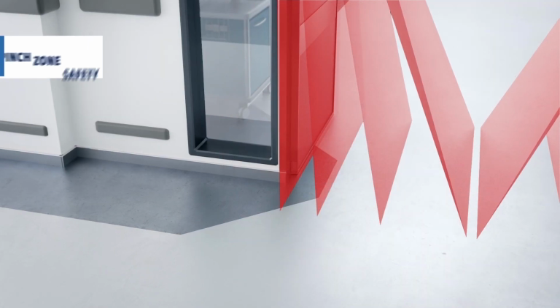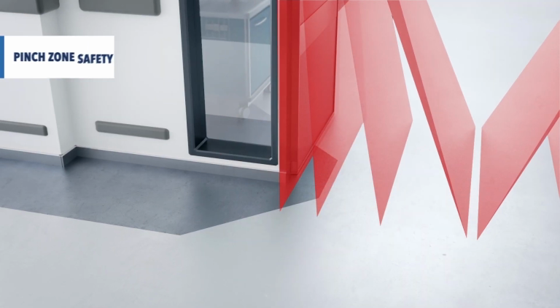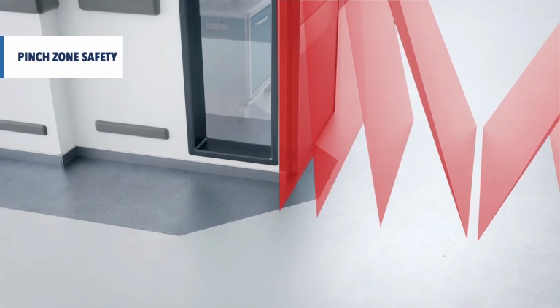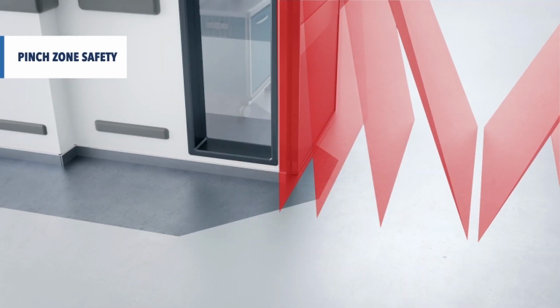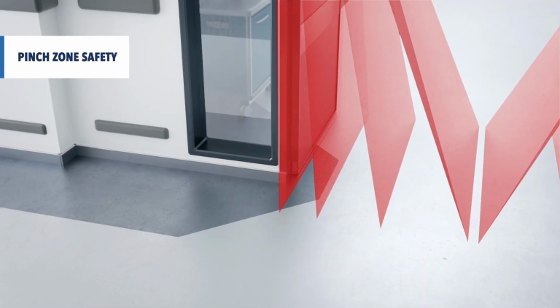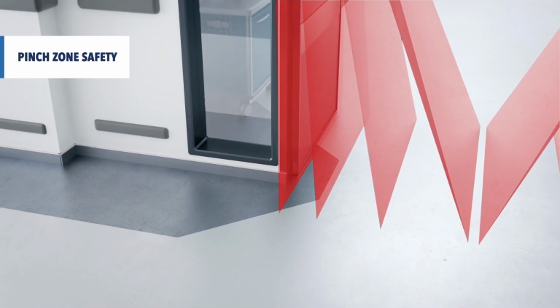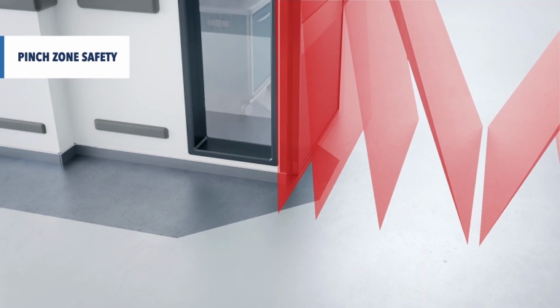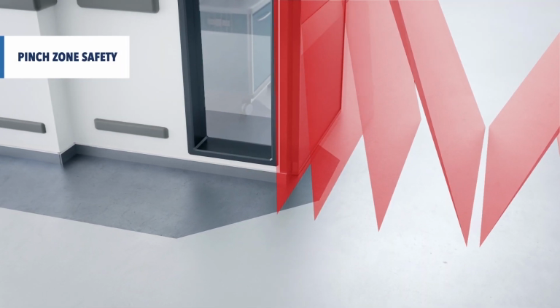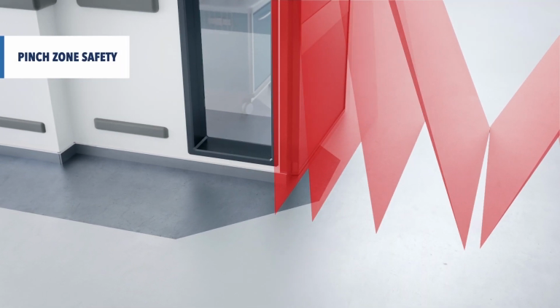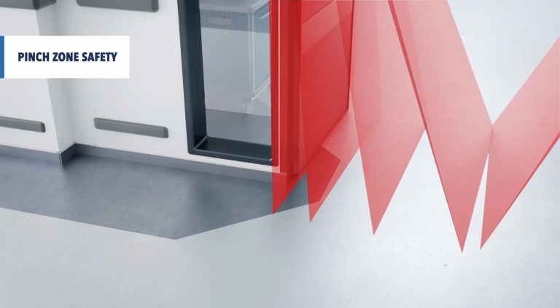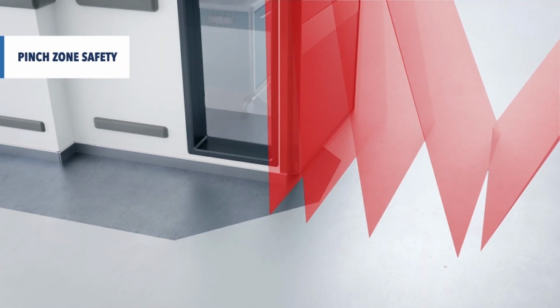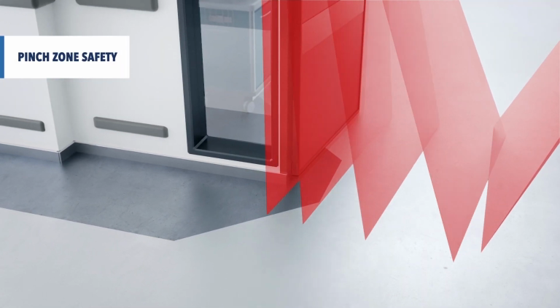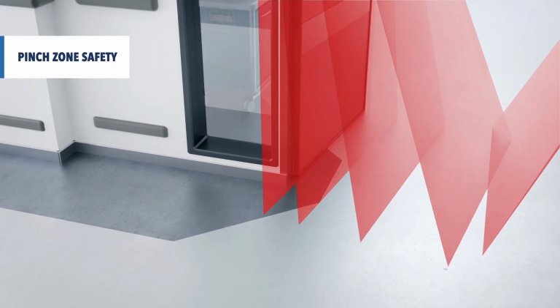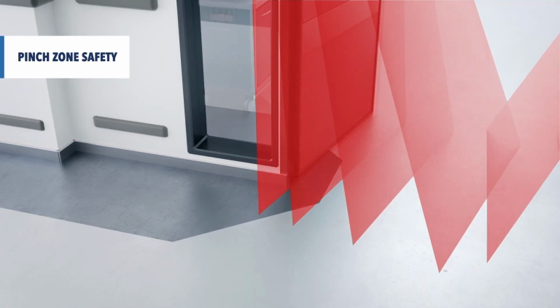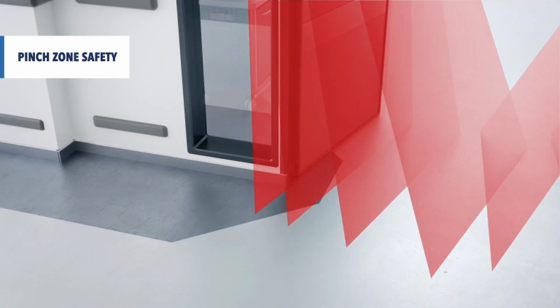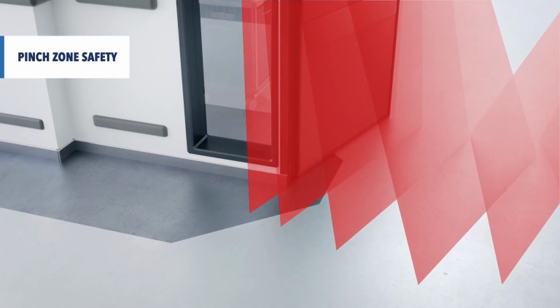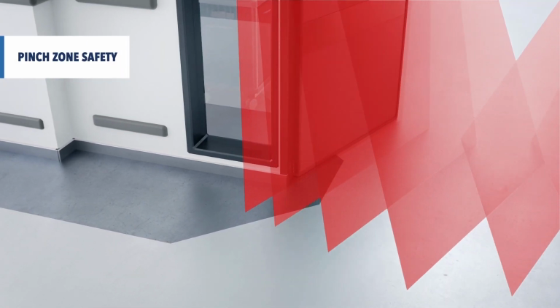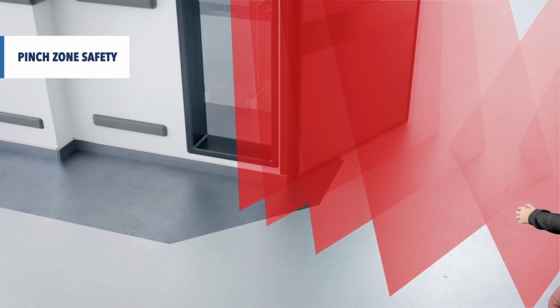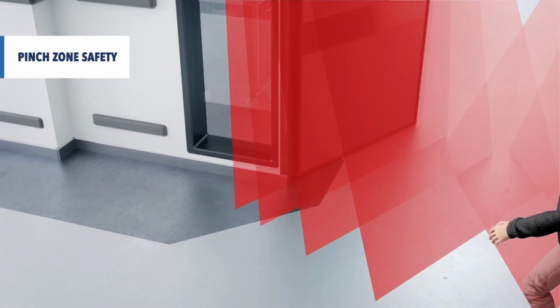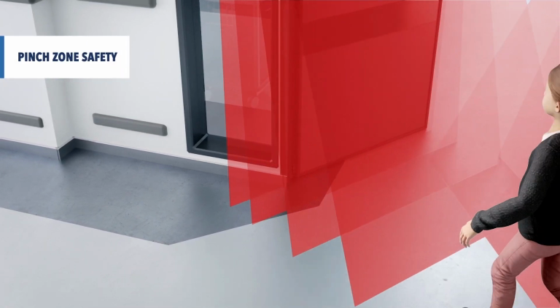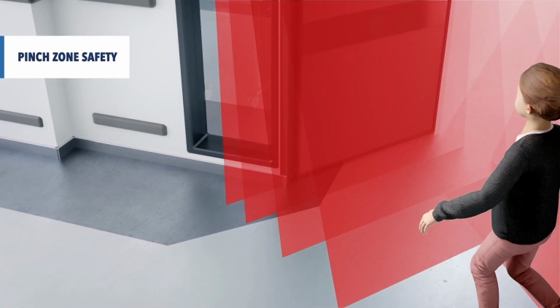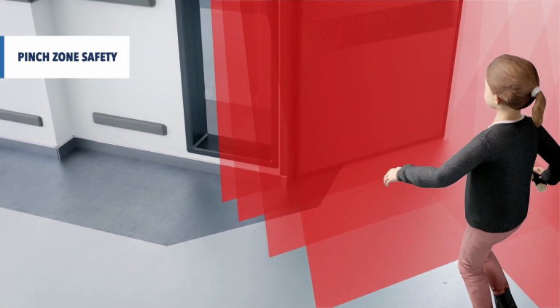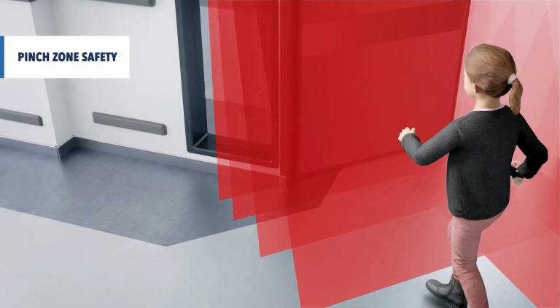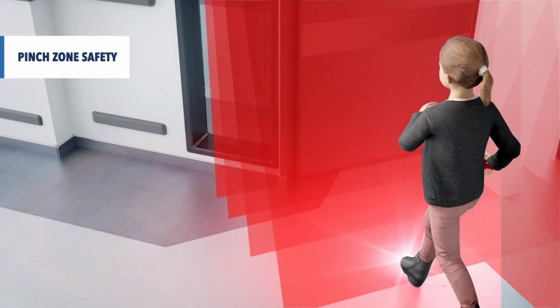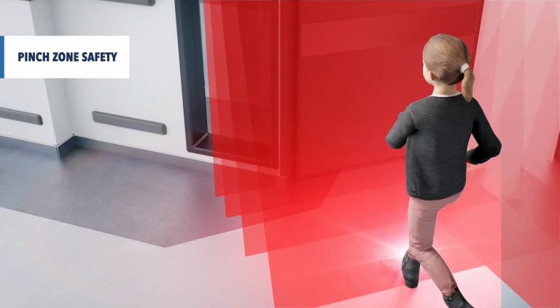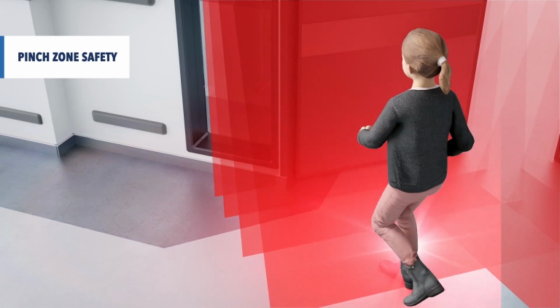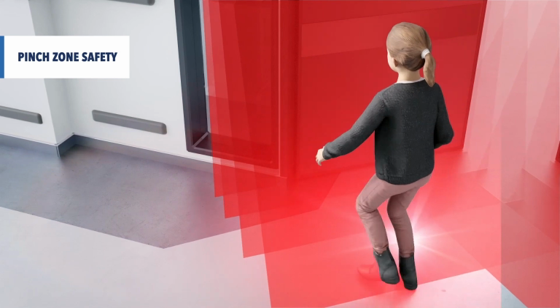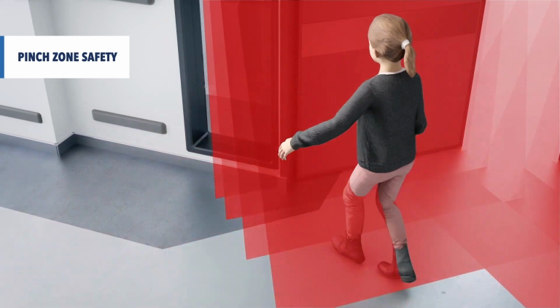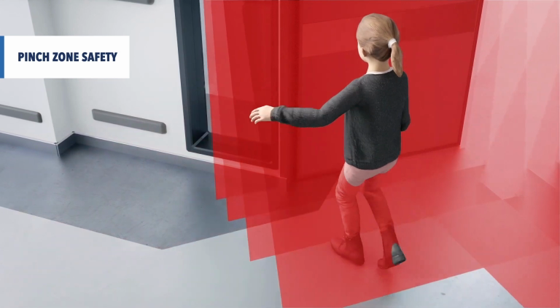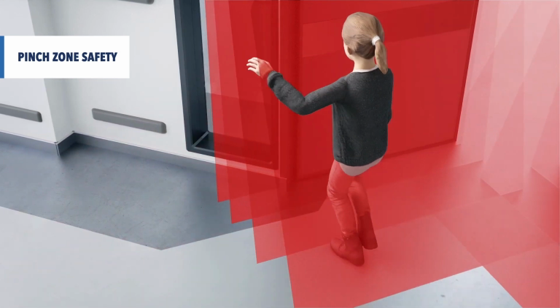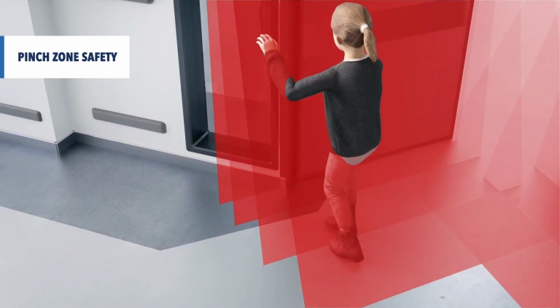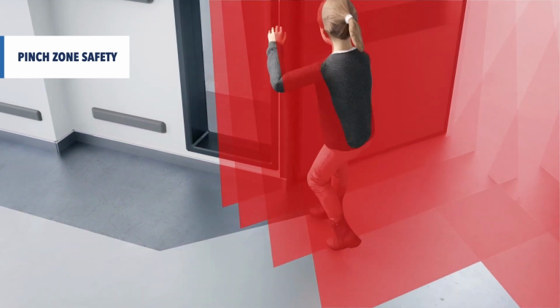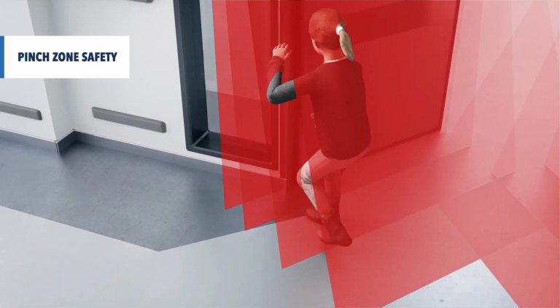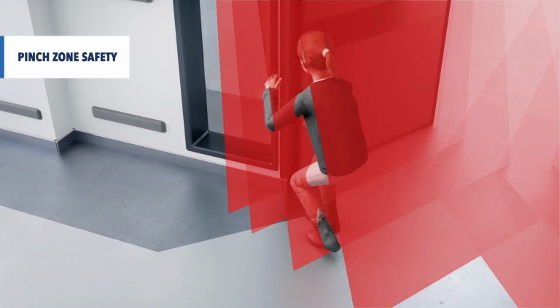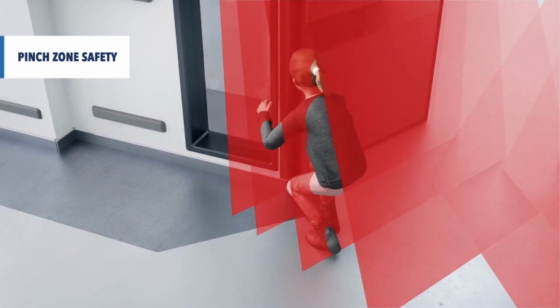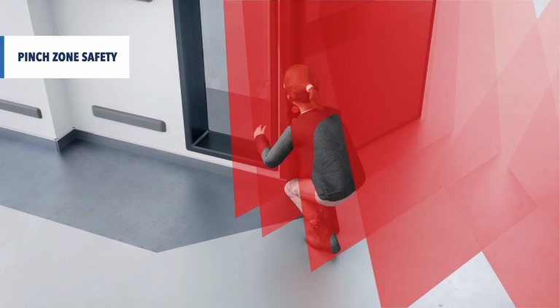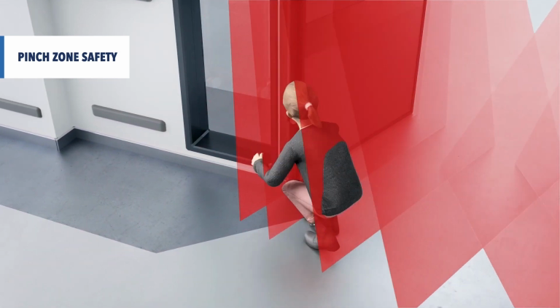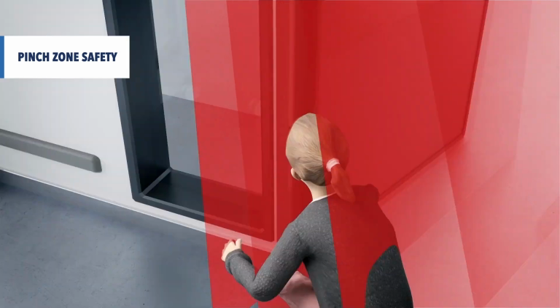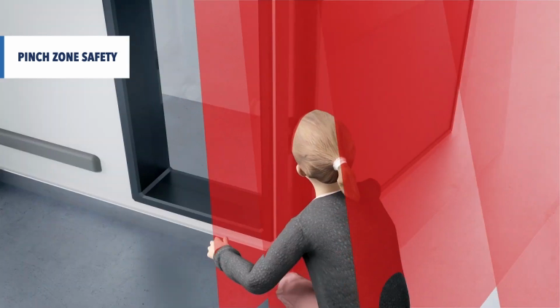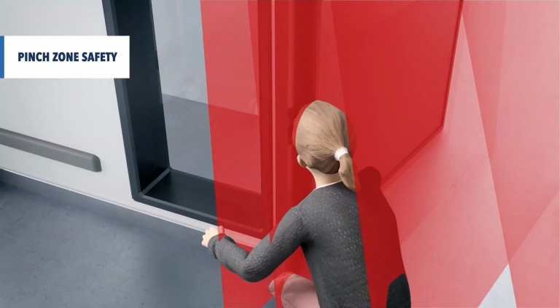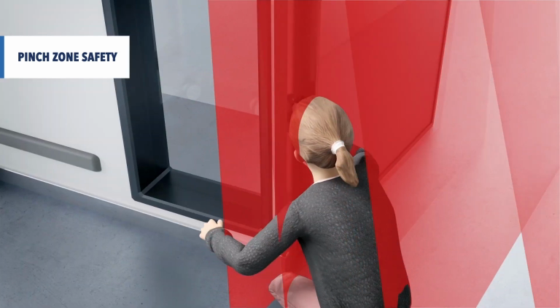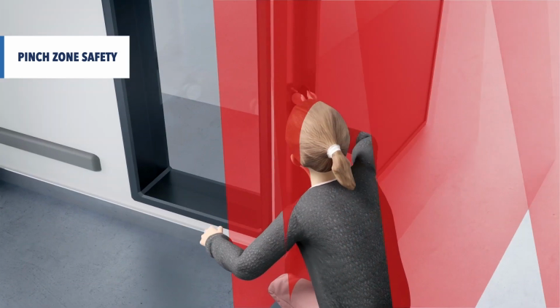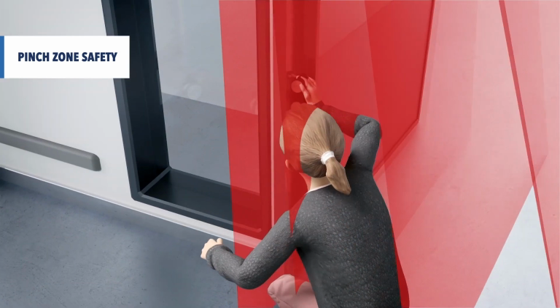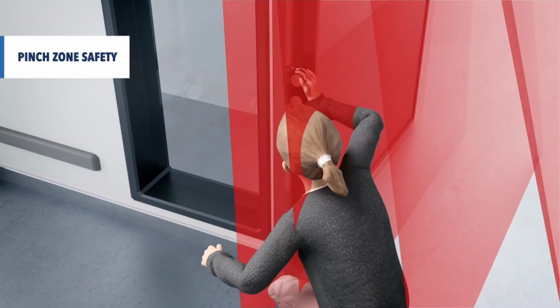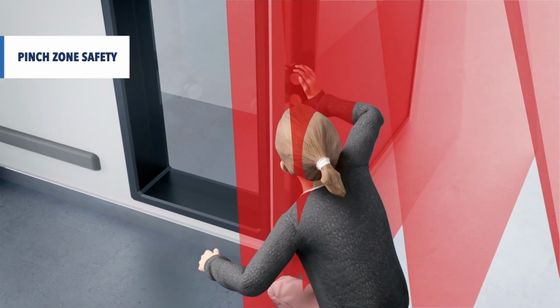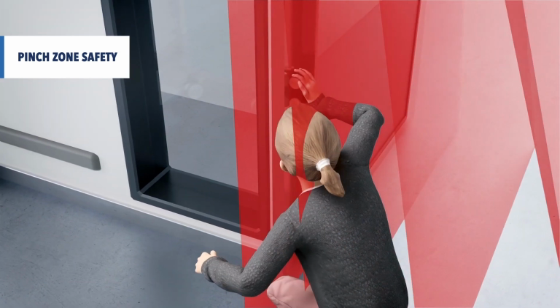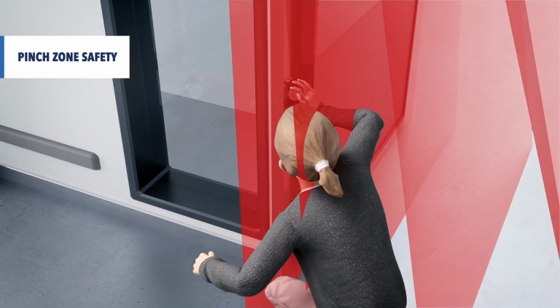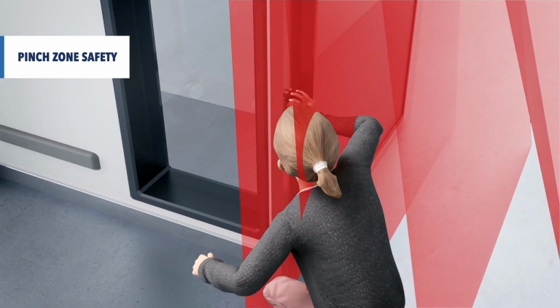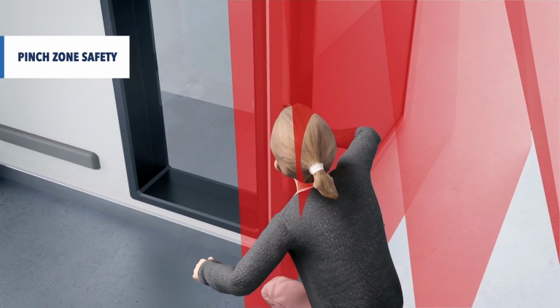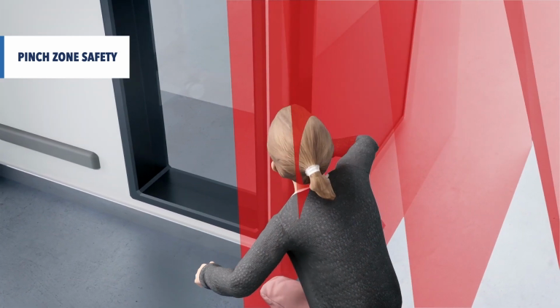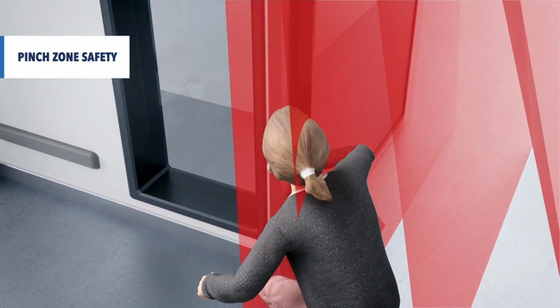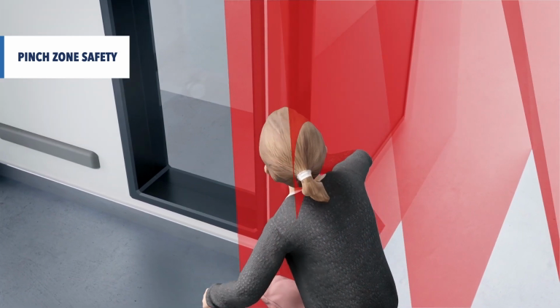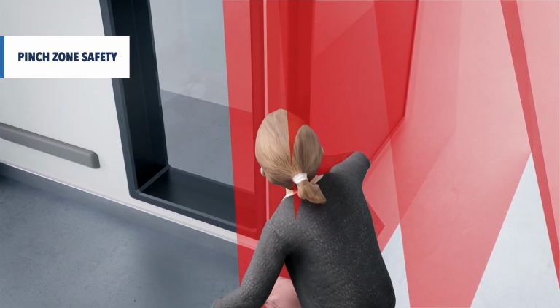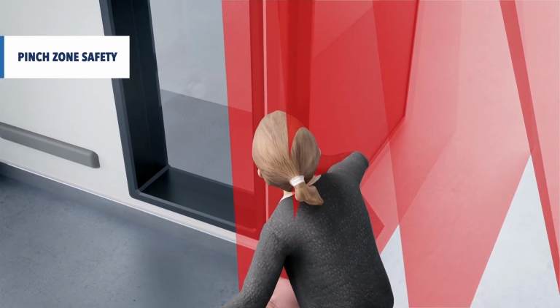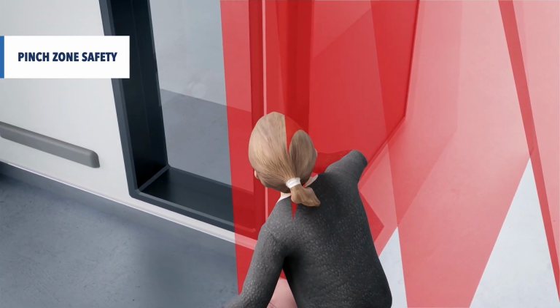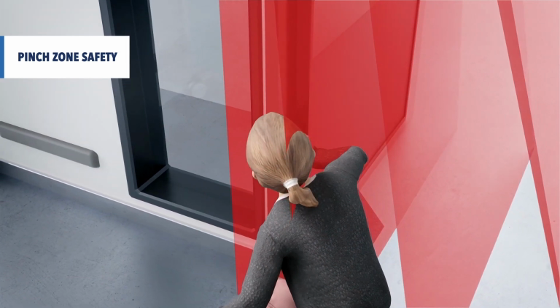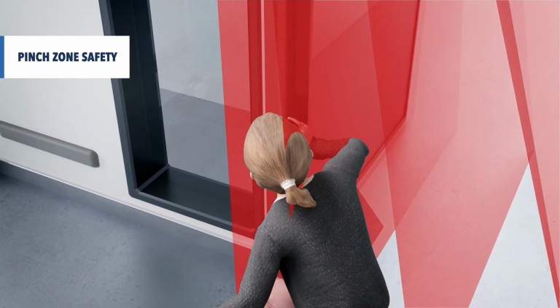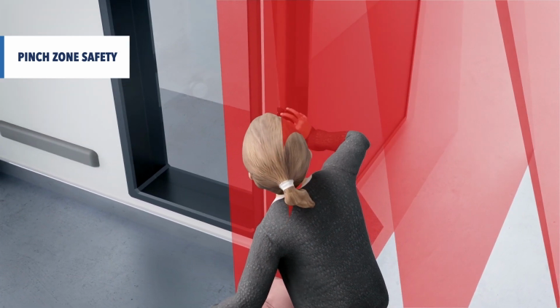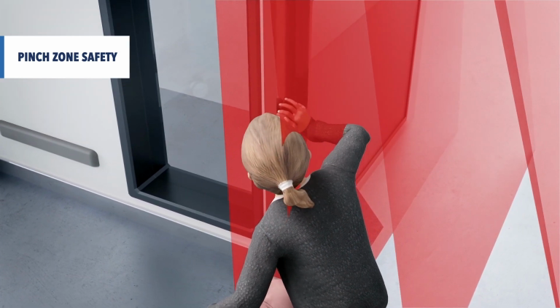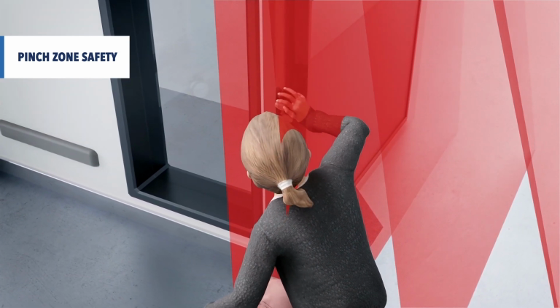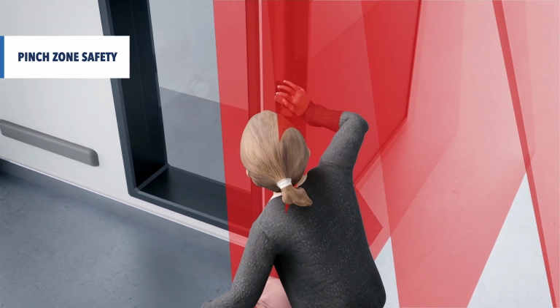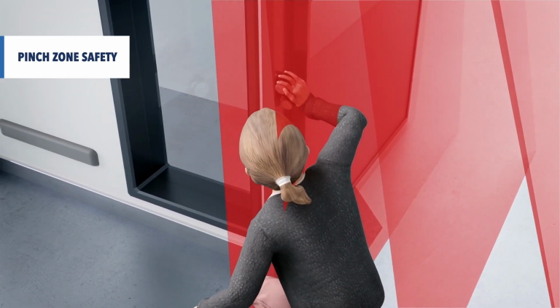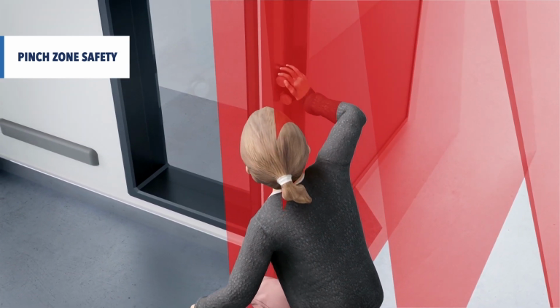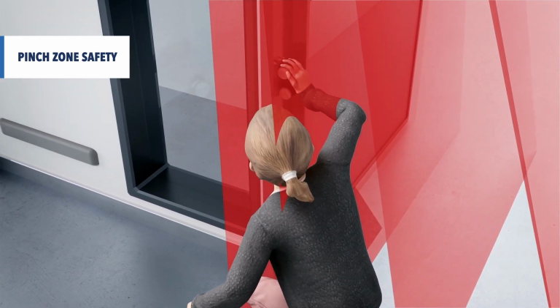Using finger detection technology, the sensor can detect small objects in the hinge zone — great for childcare facilities.